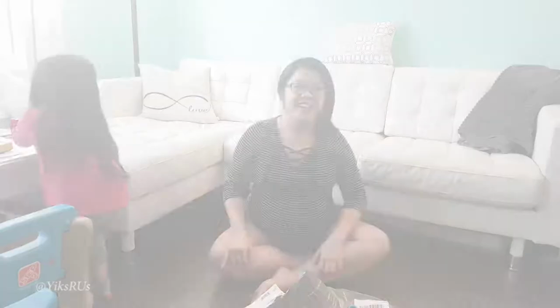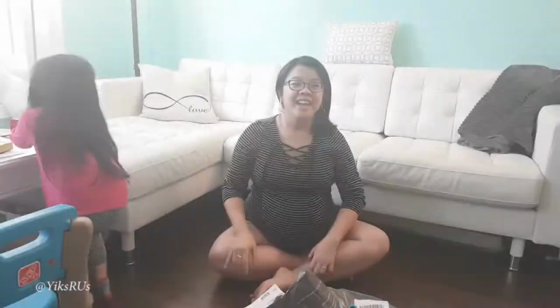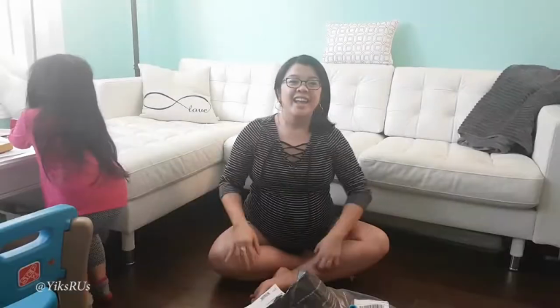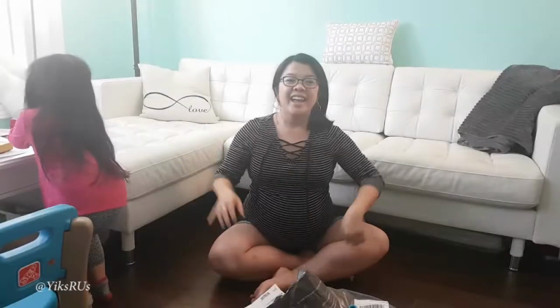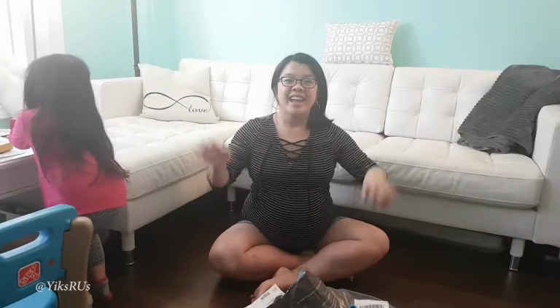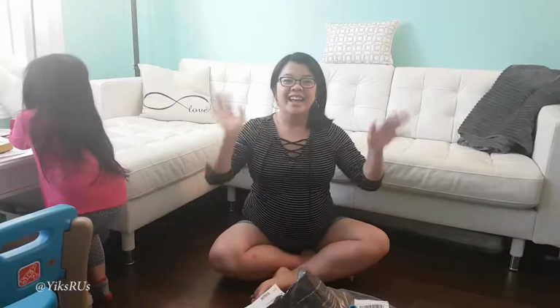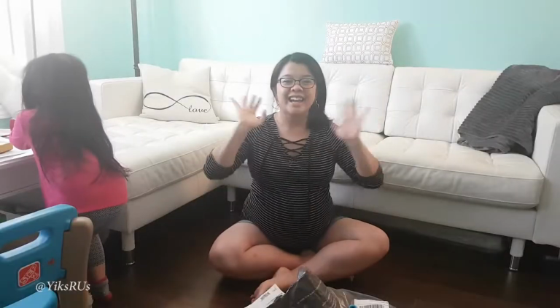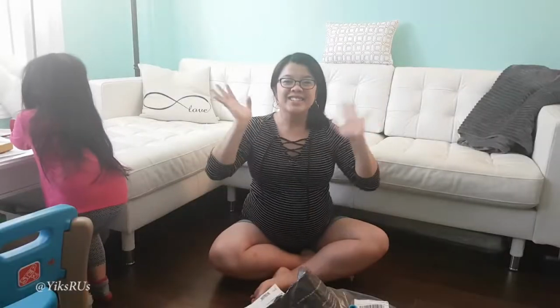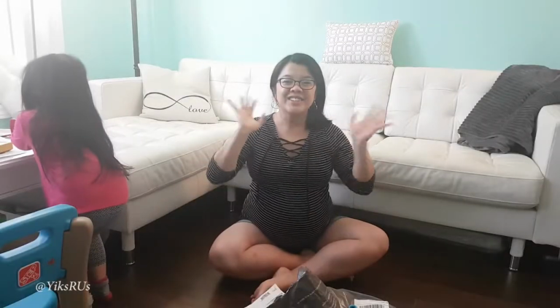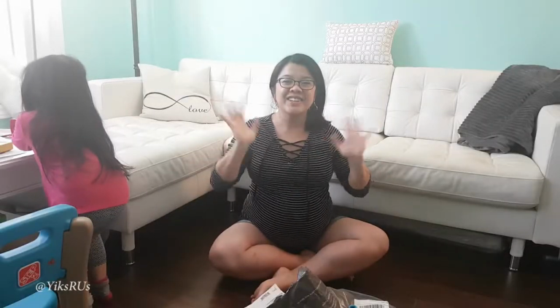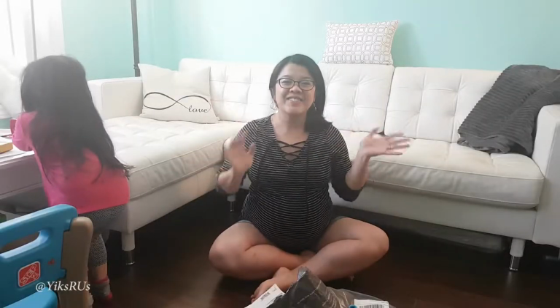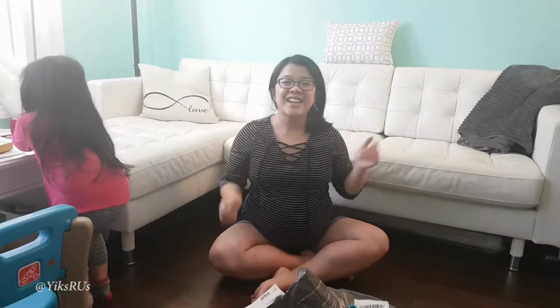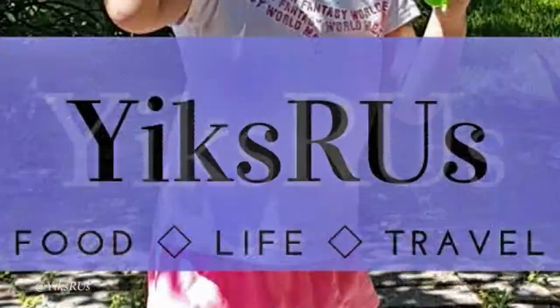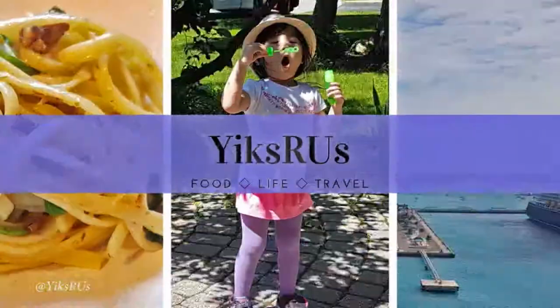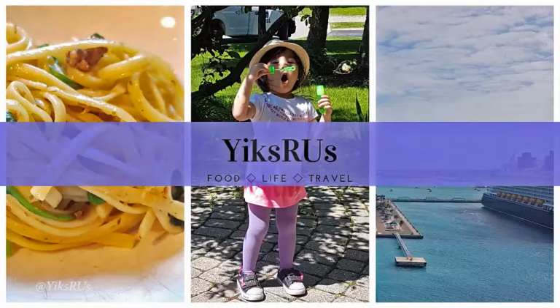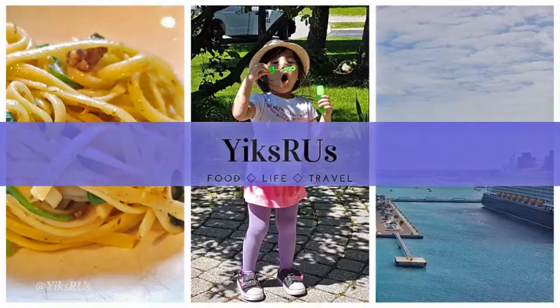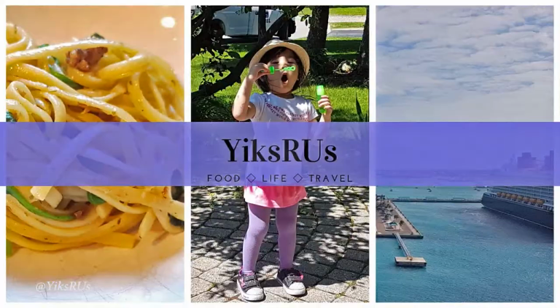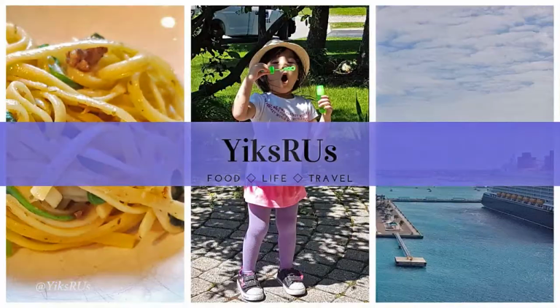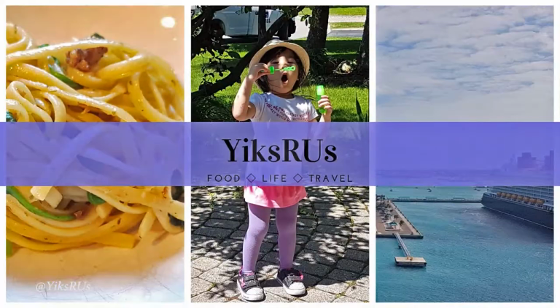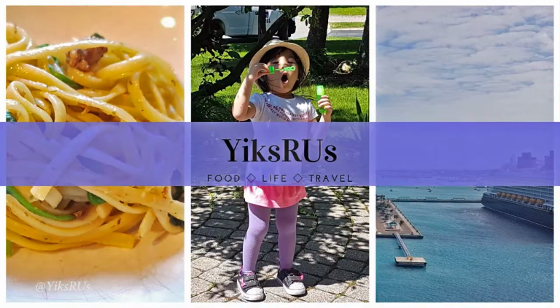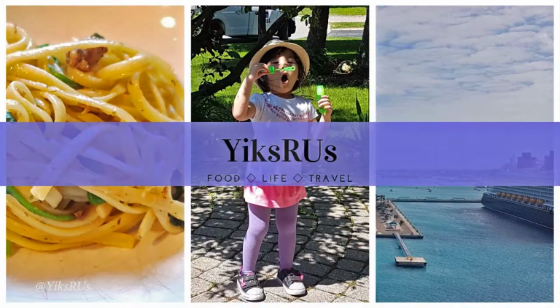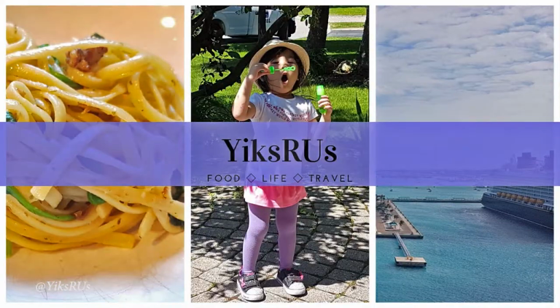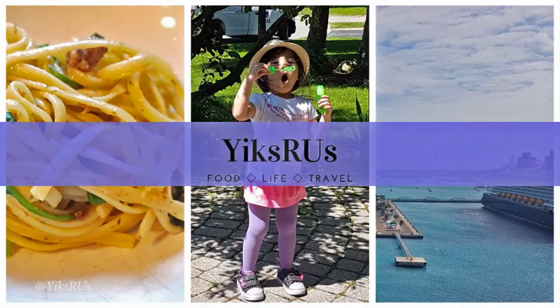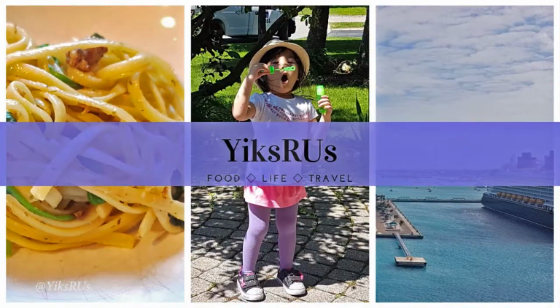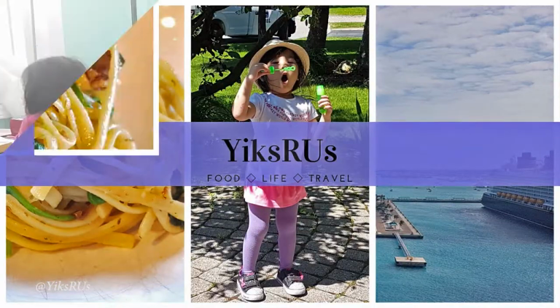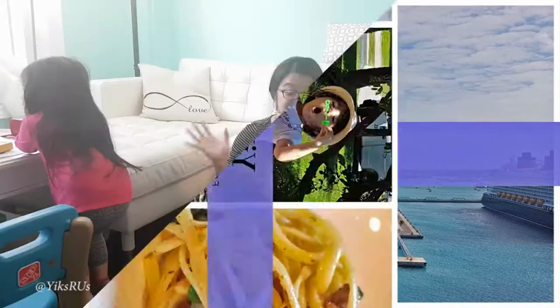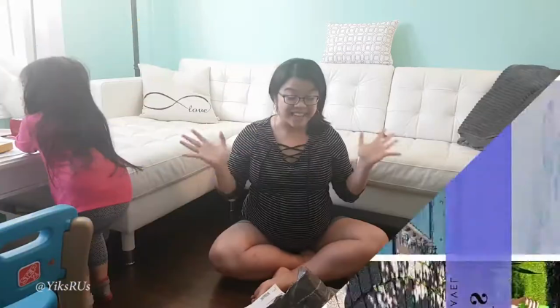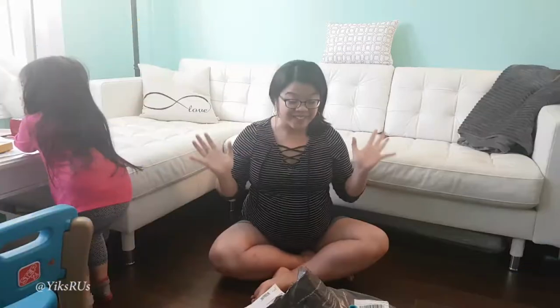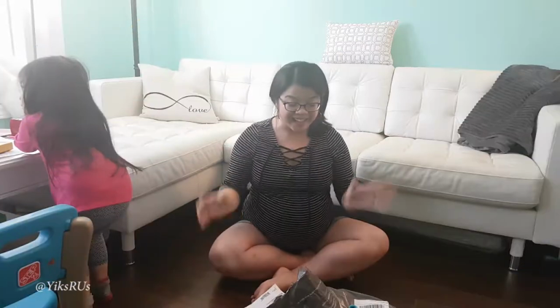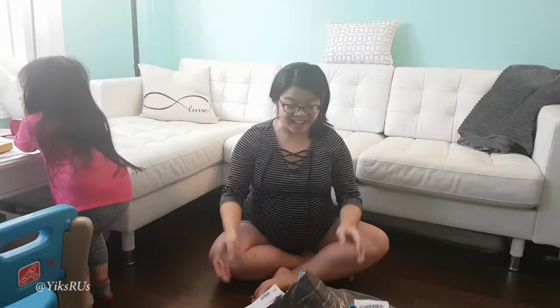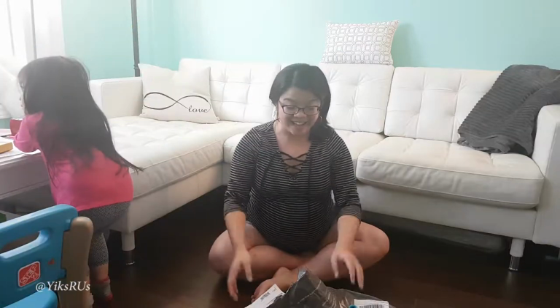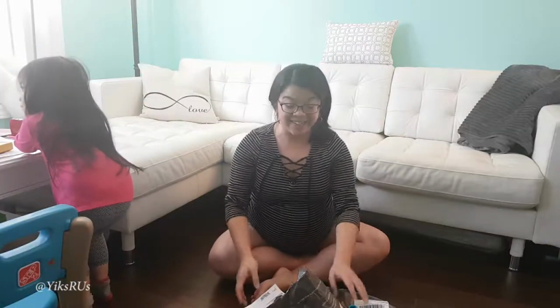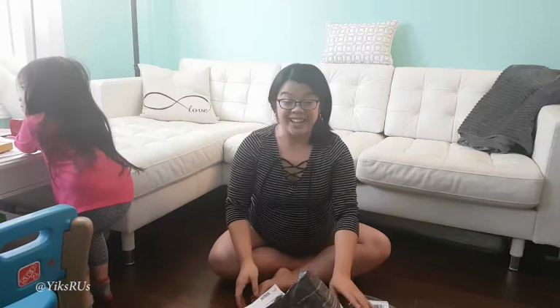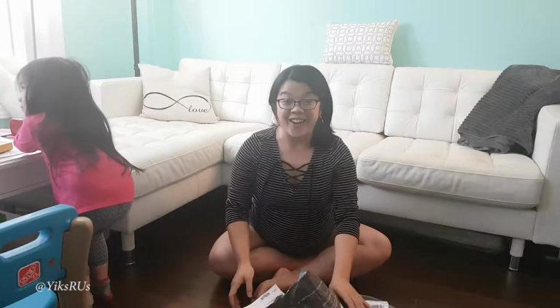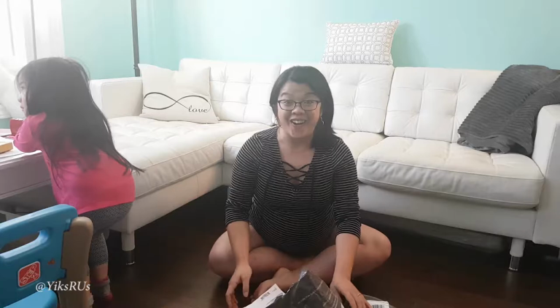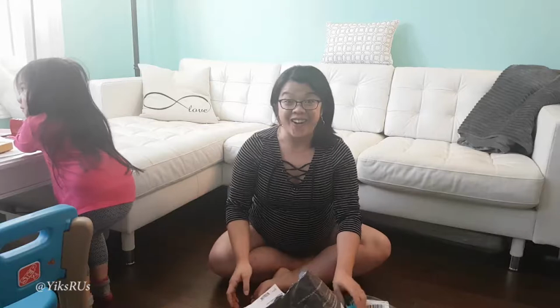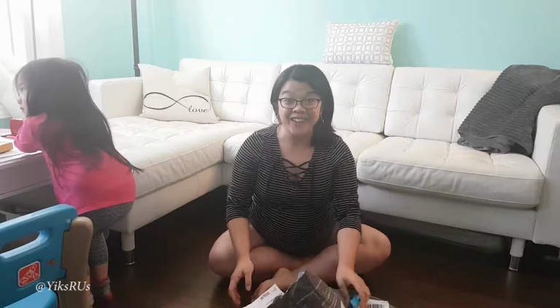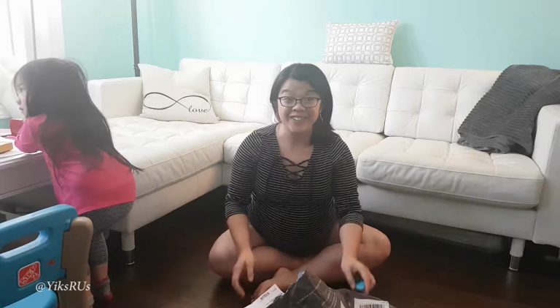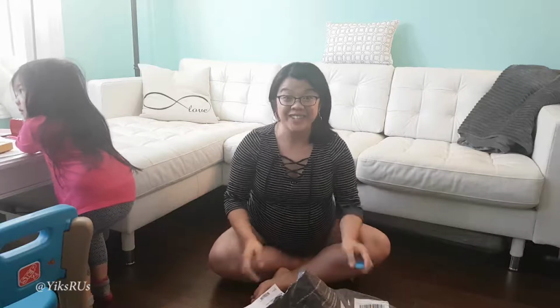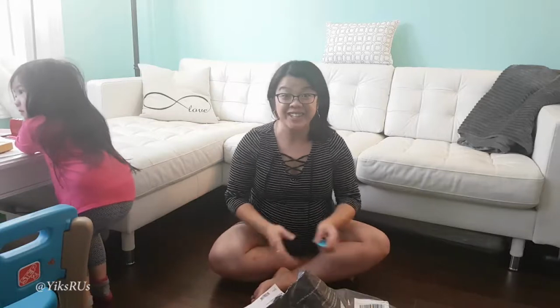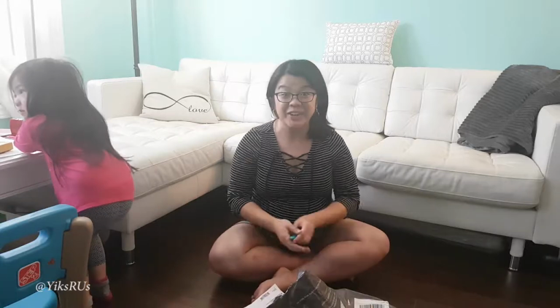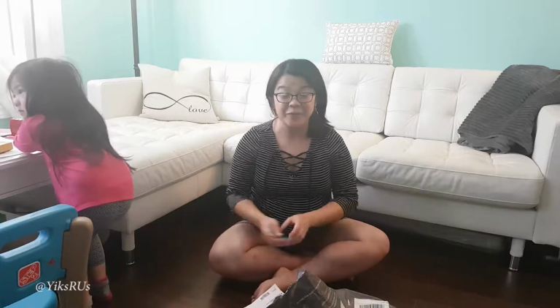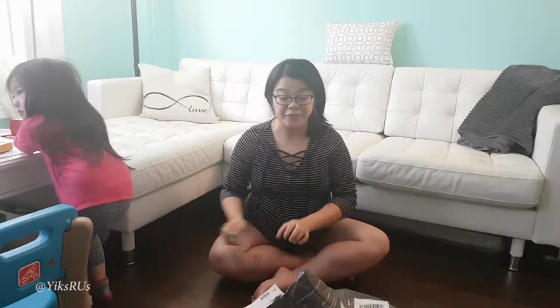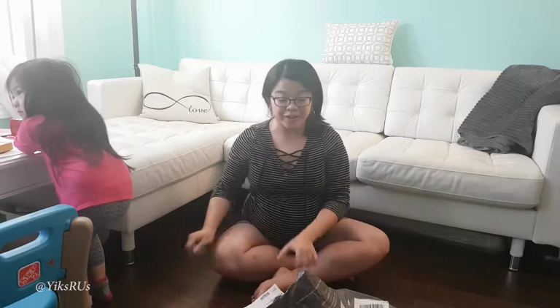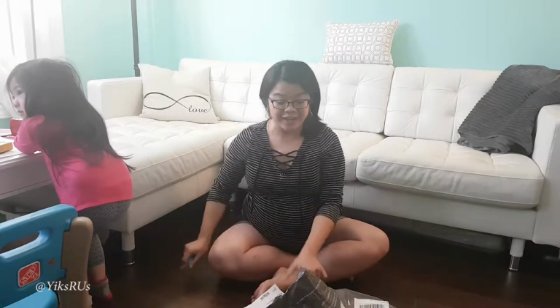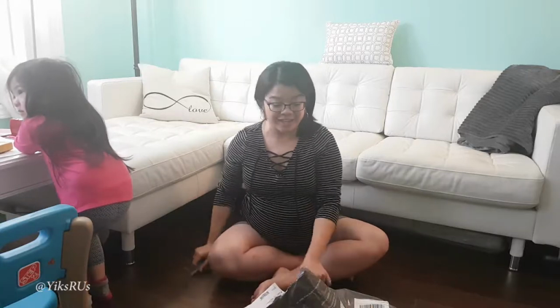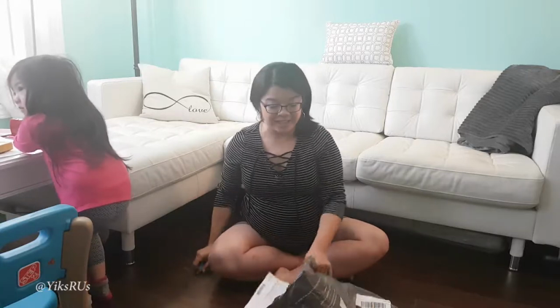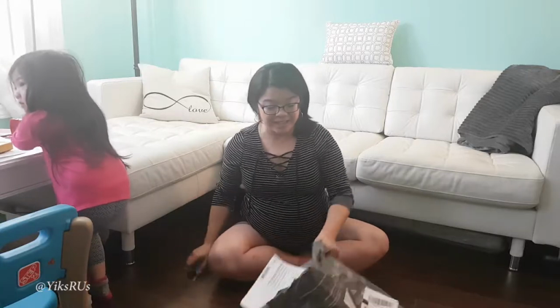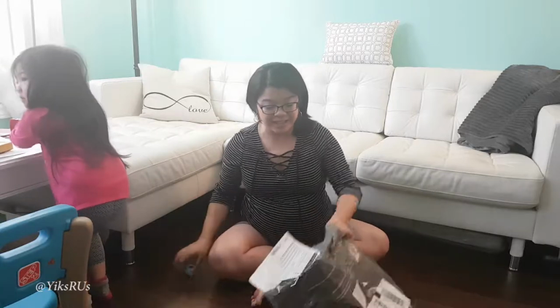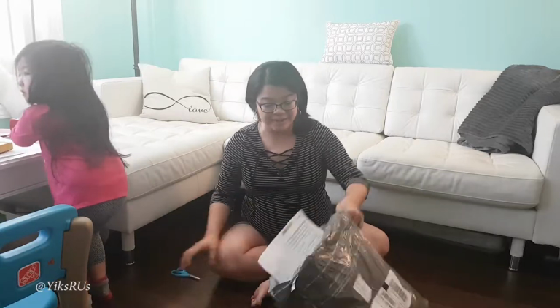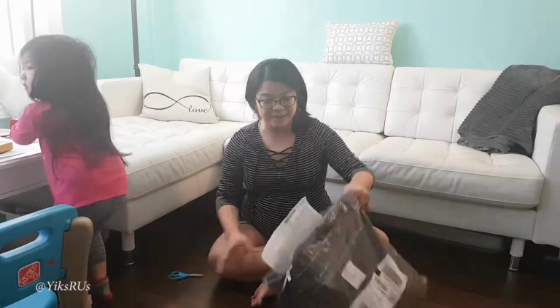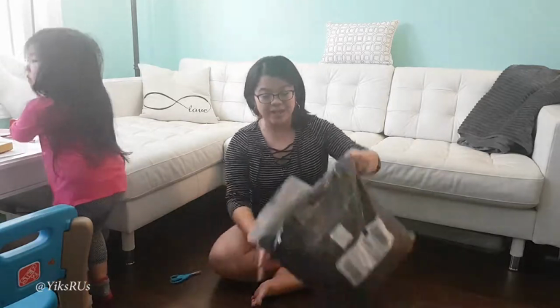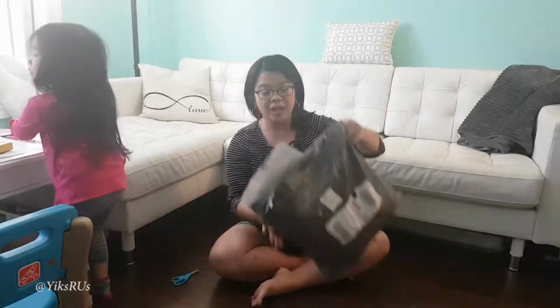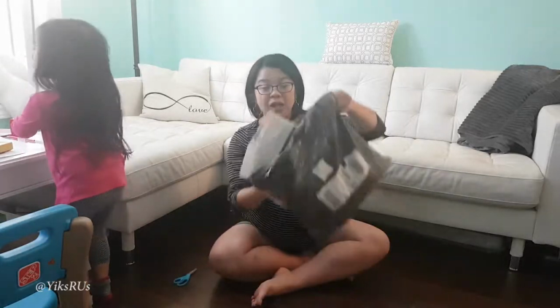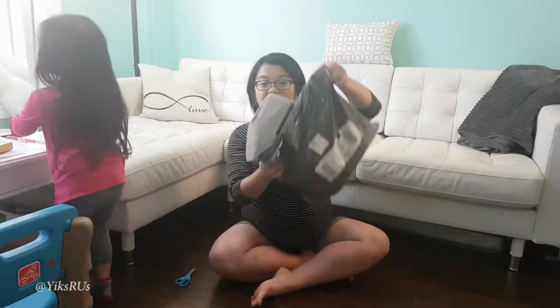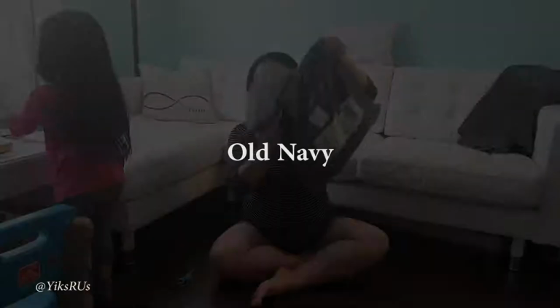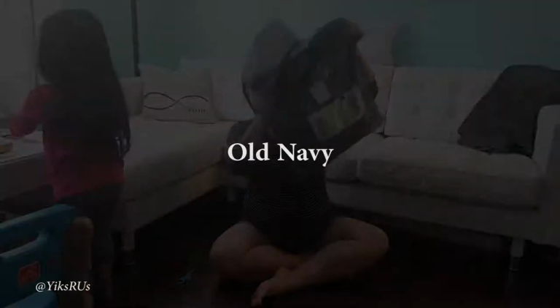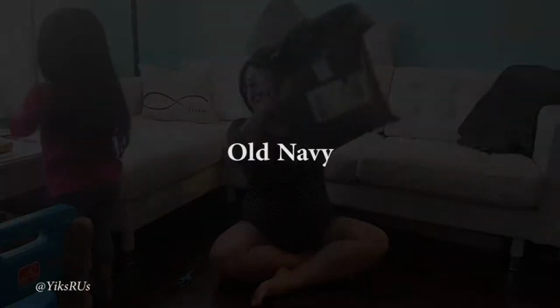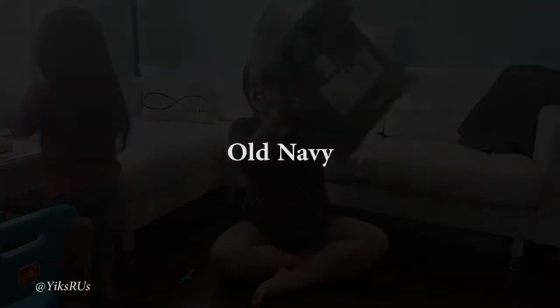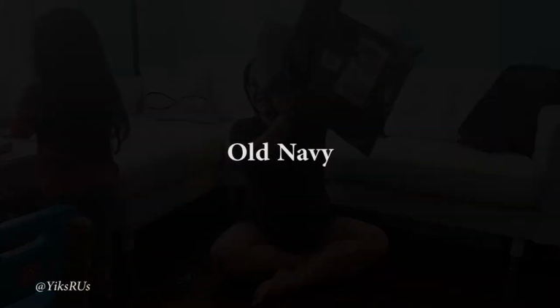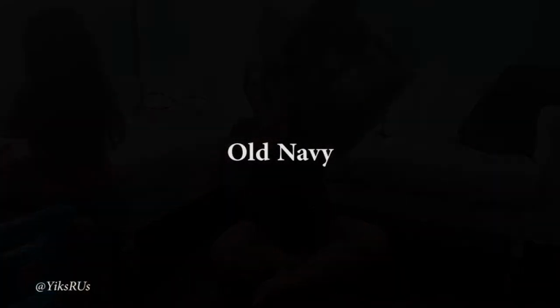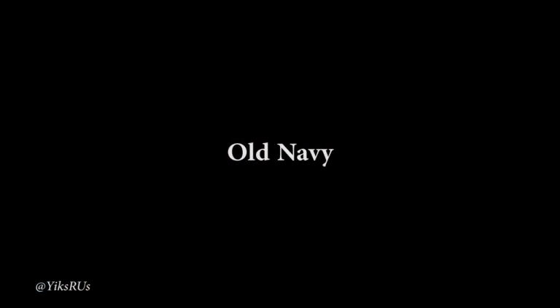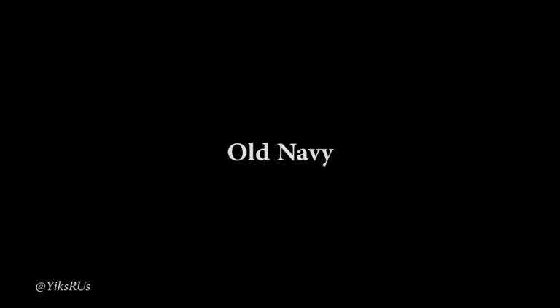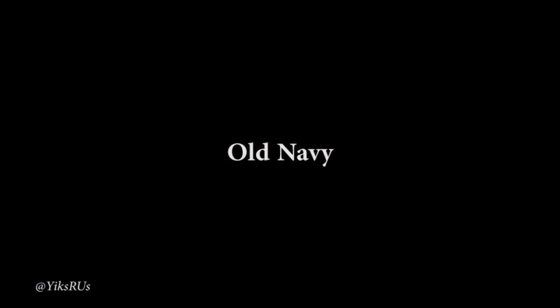Hey guys, welcome back to Yix R Us. Today we have a haul video from Old Navy.